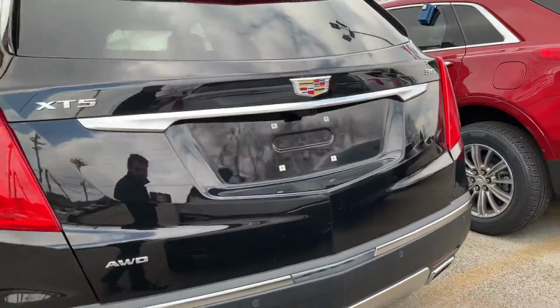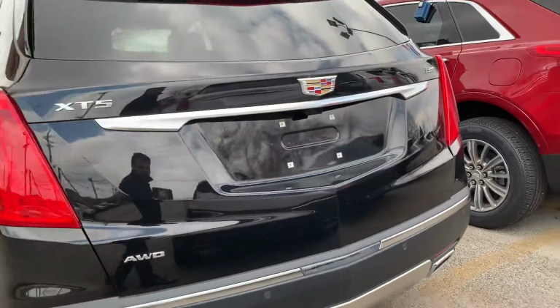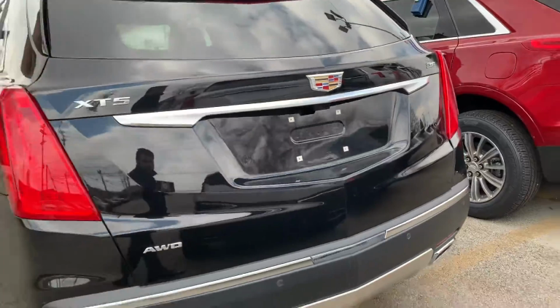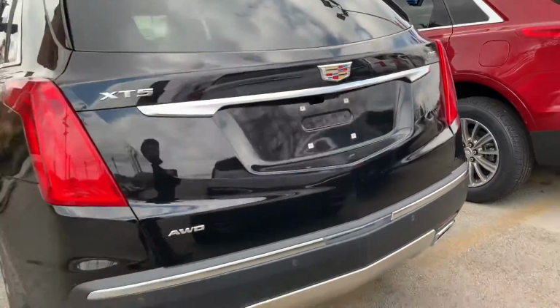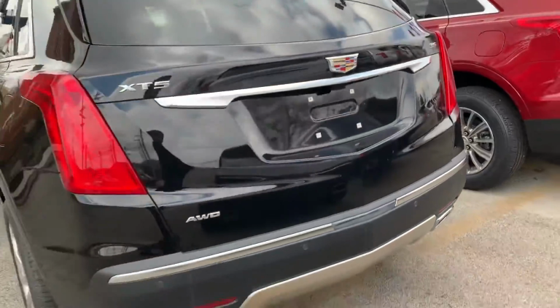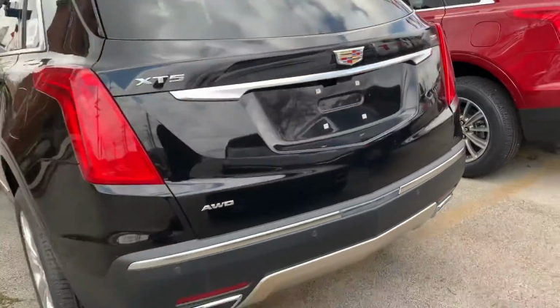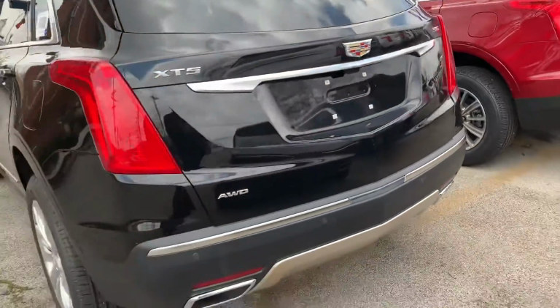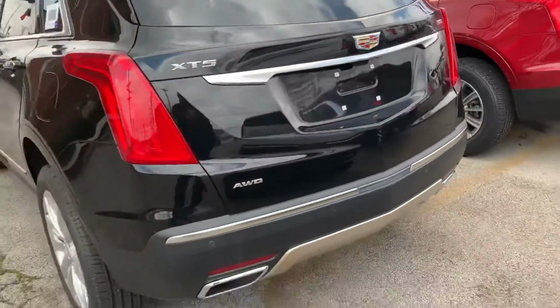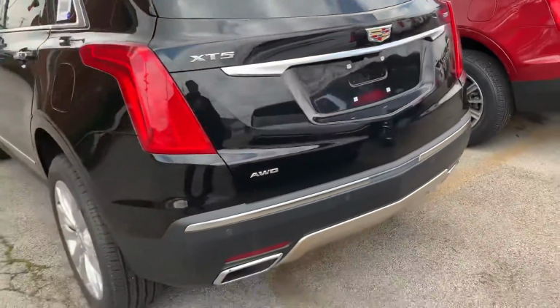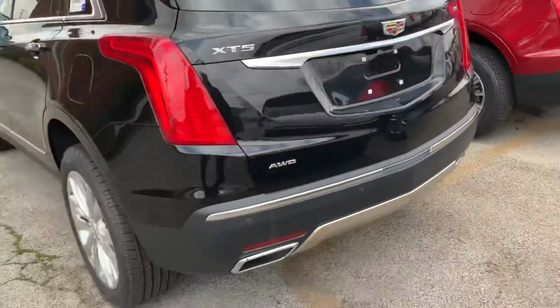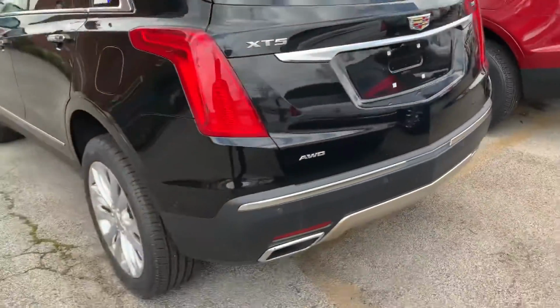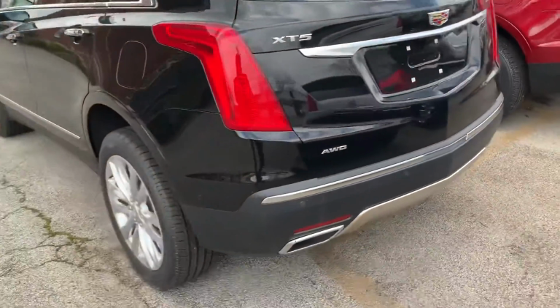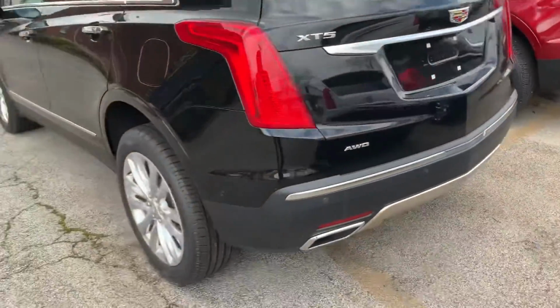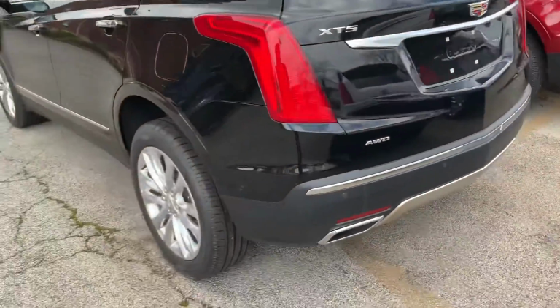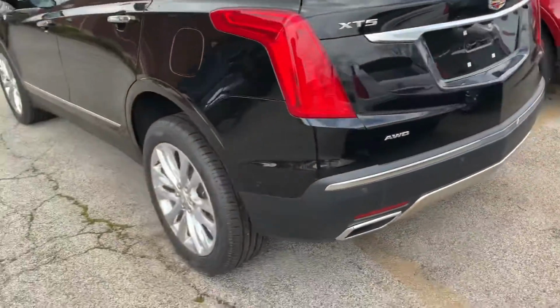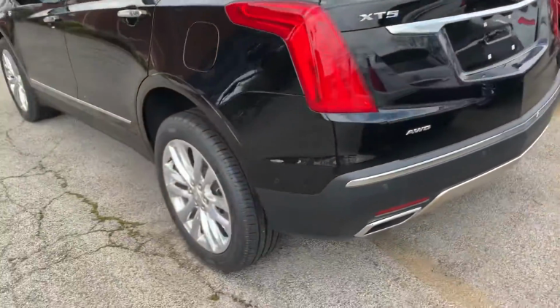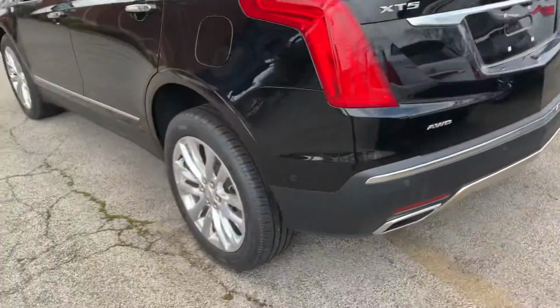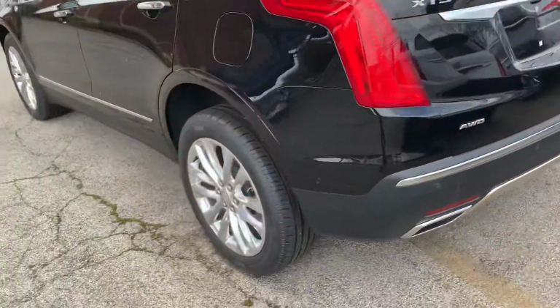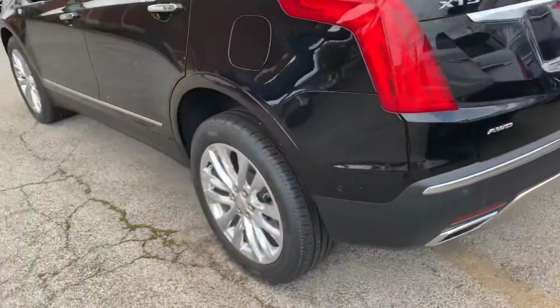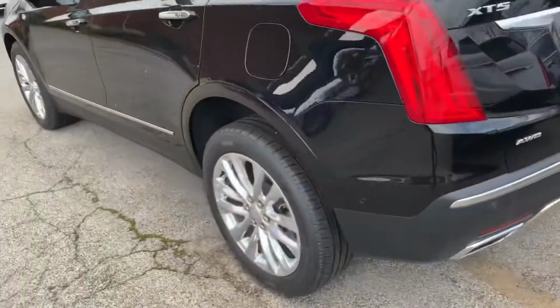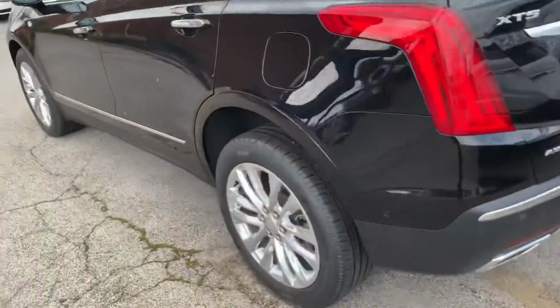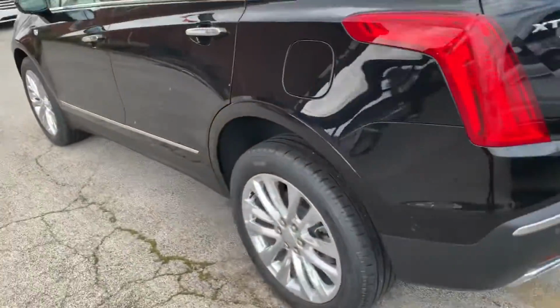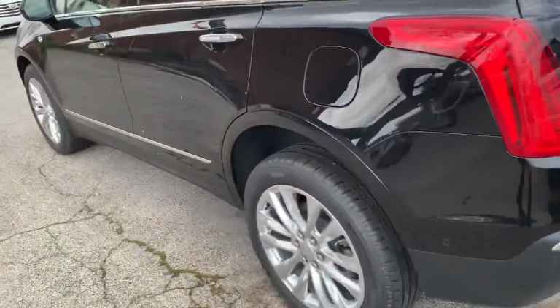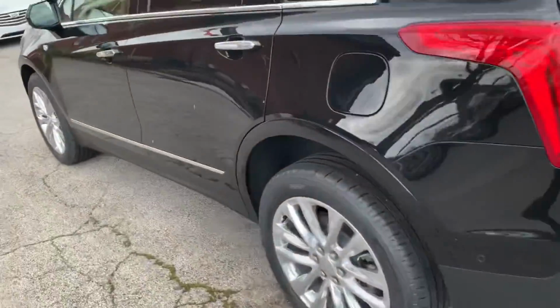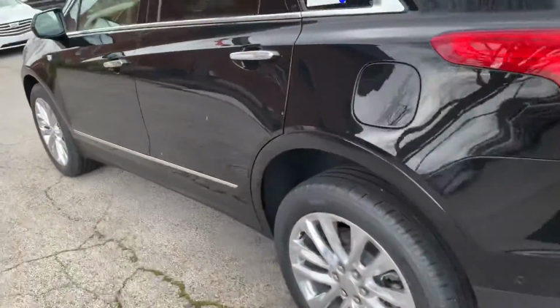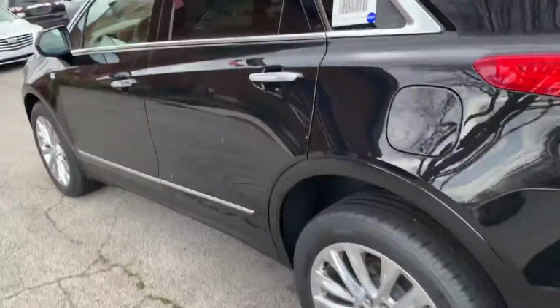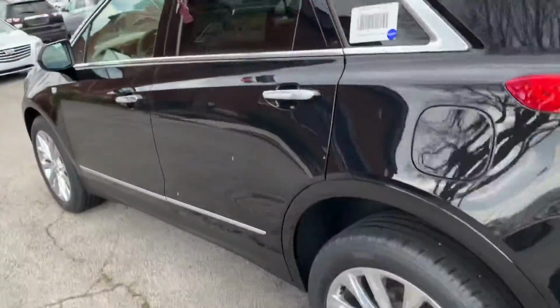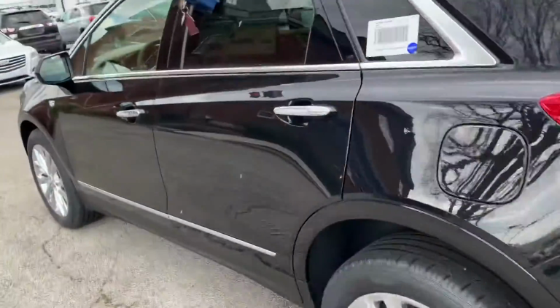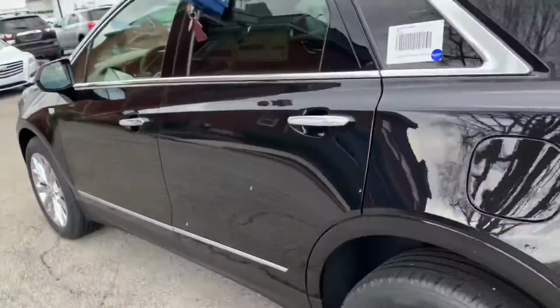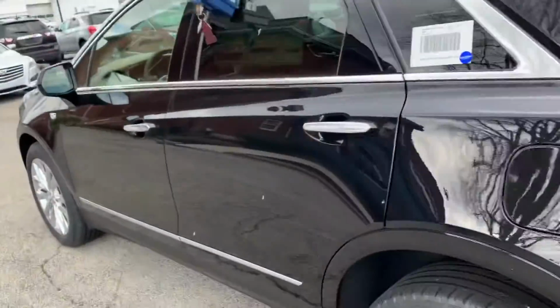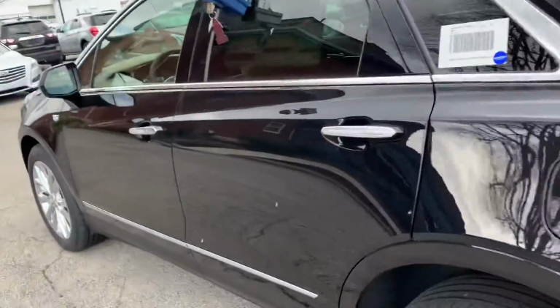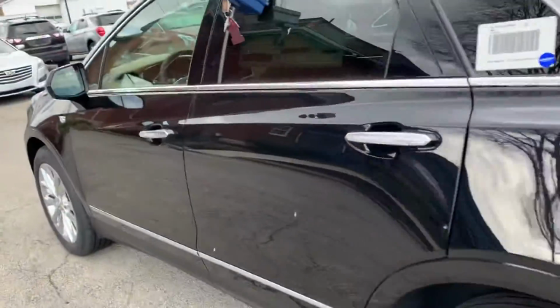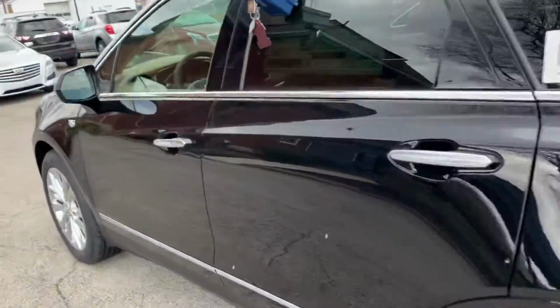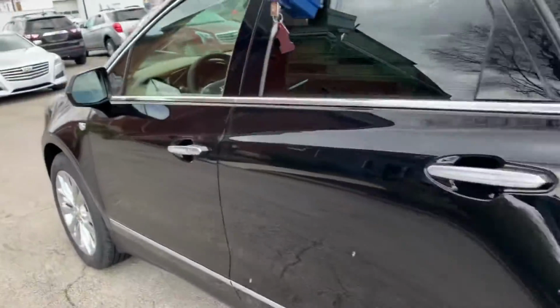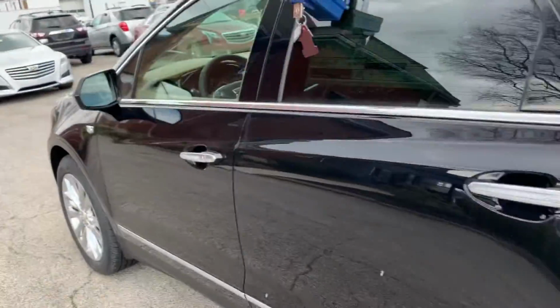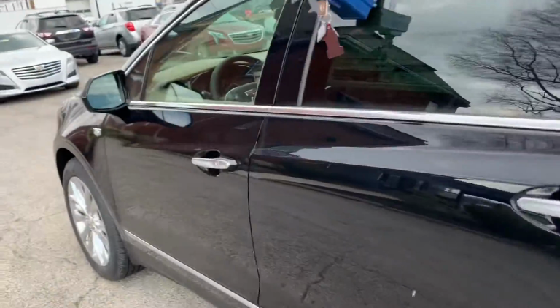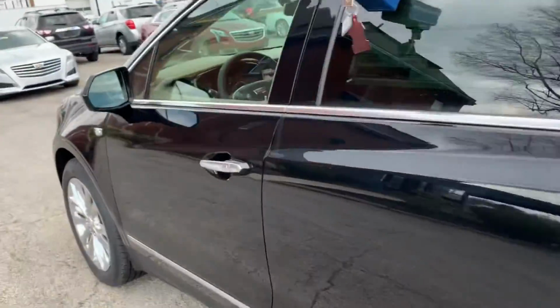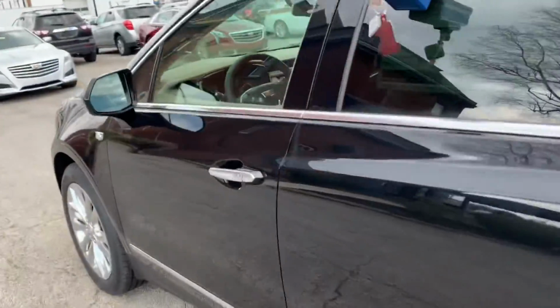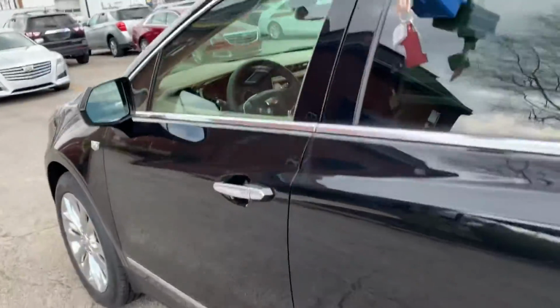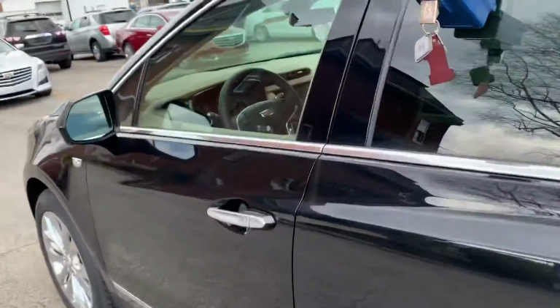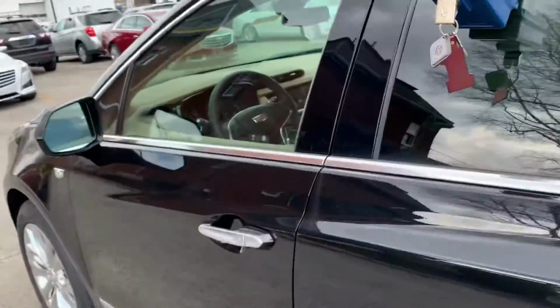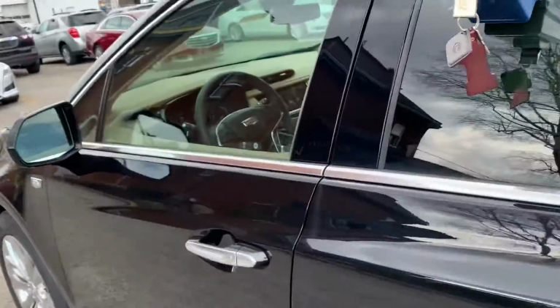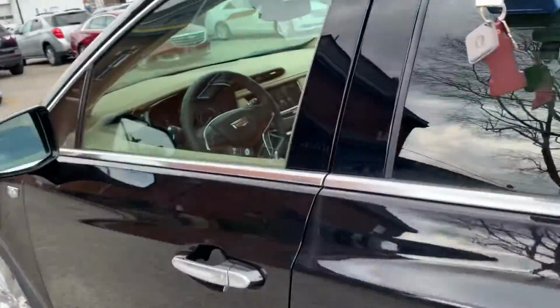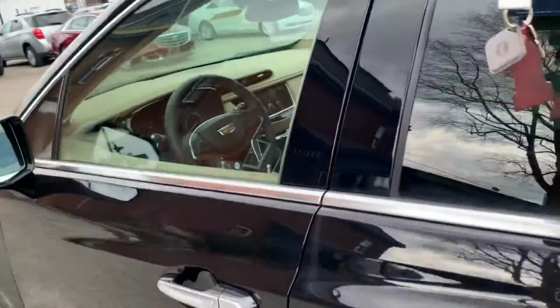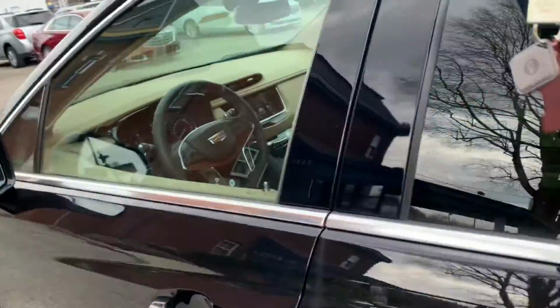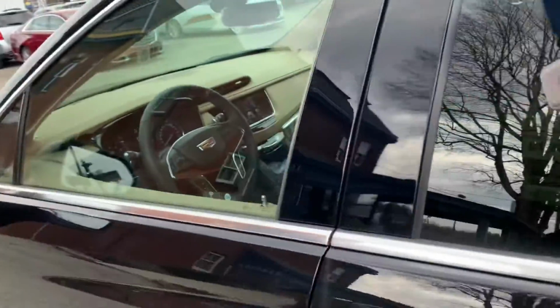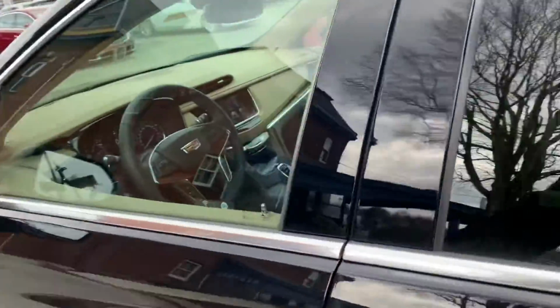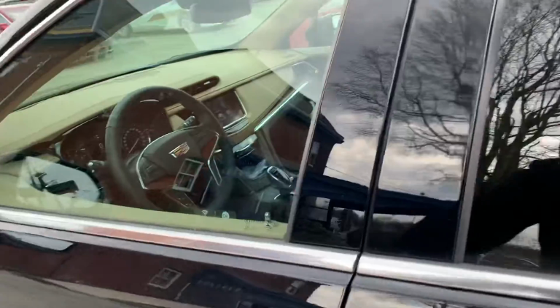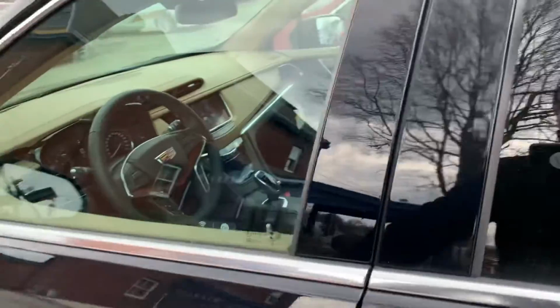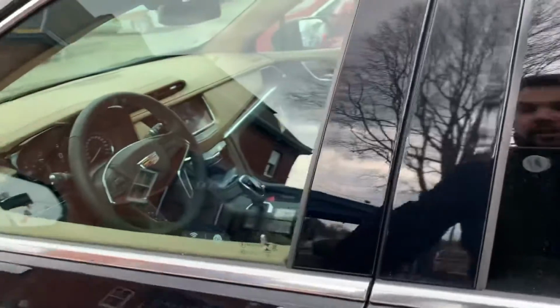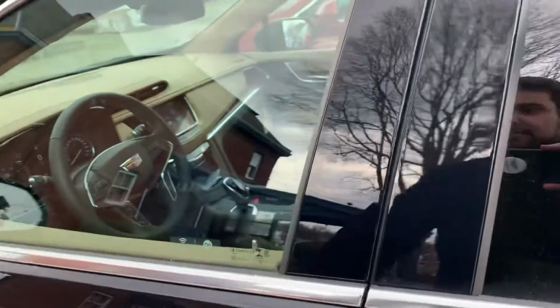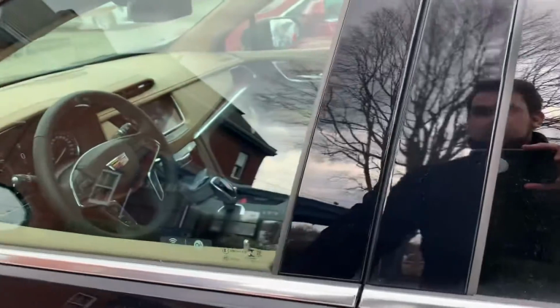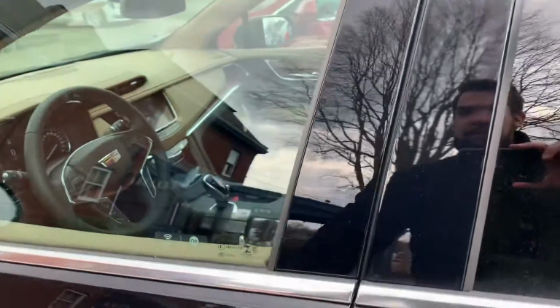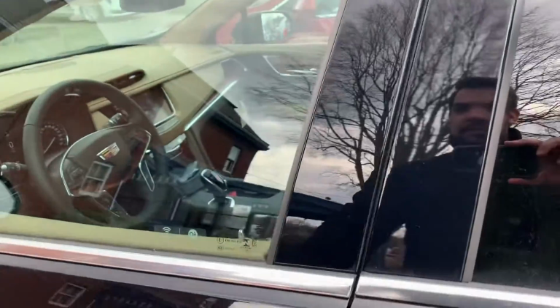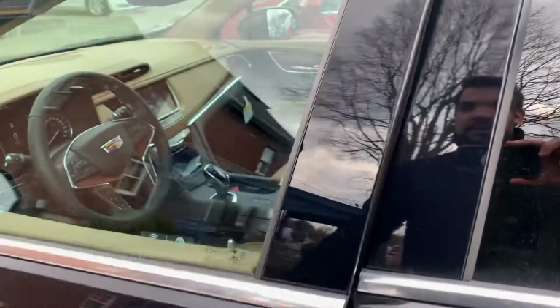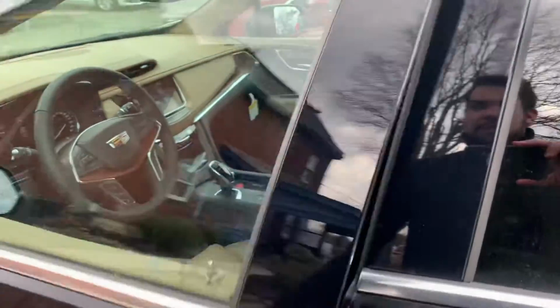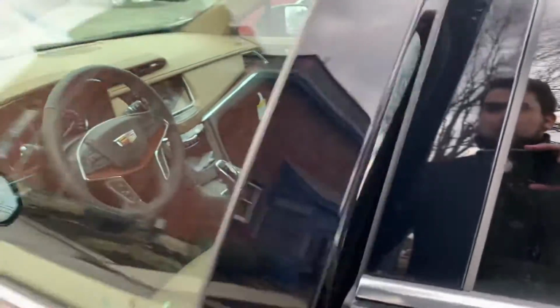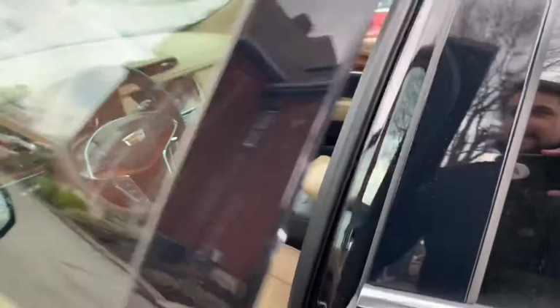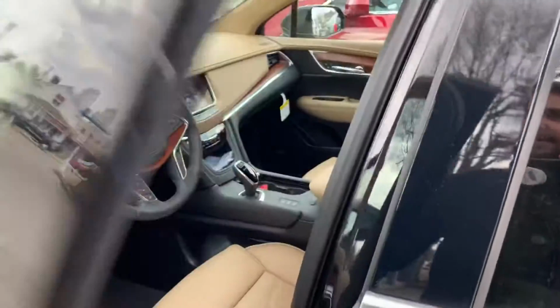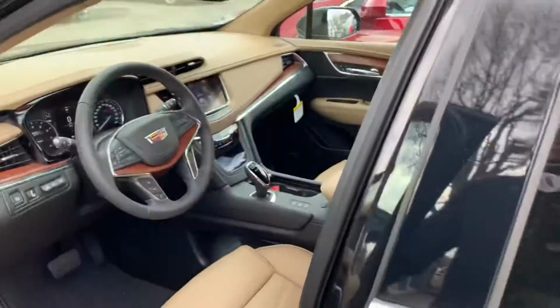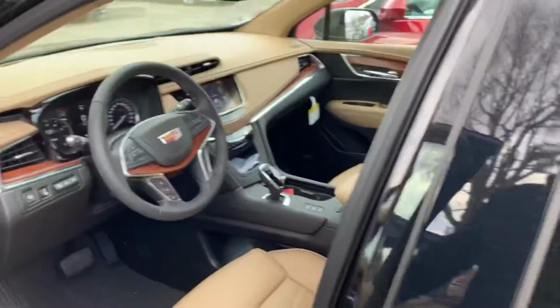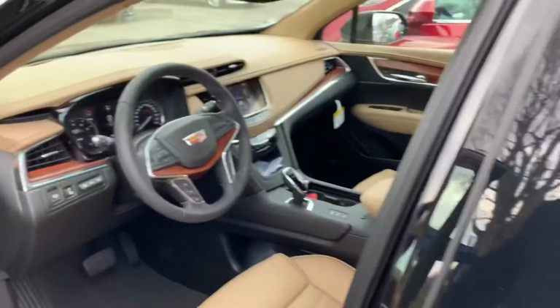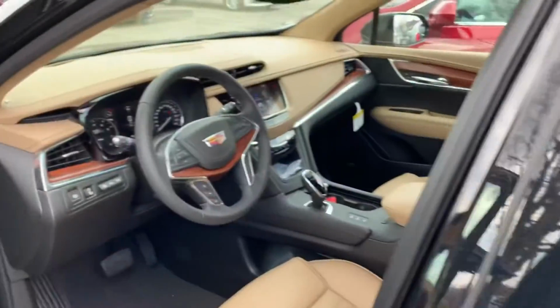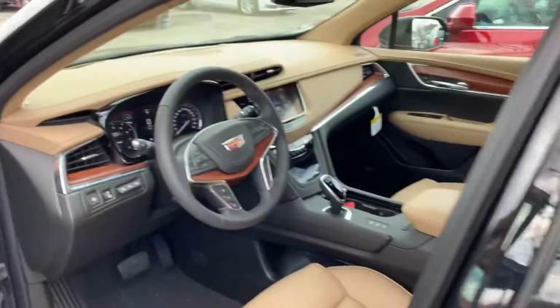You're going to have rear park assist, front park assist, your backup camera, and your surround vision.